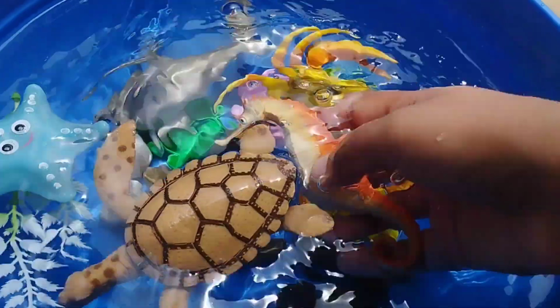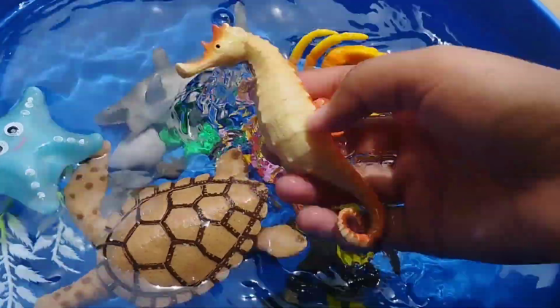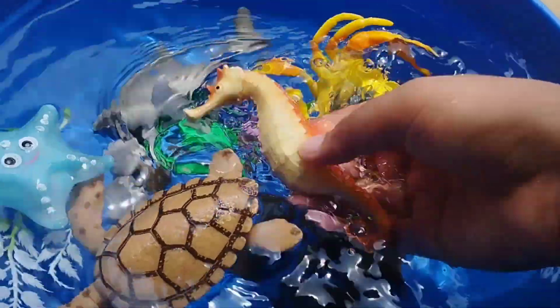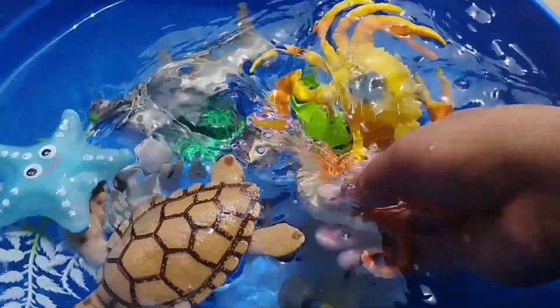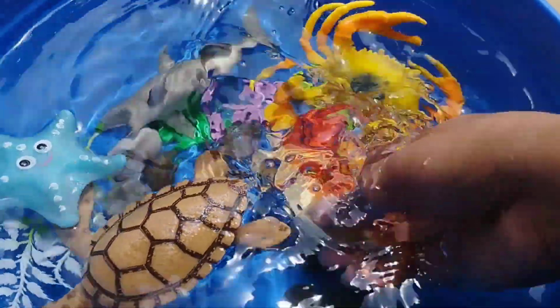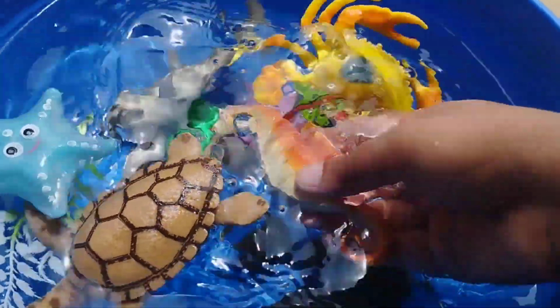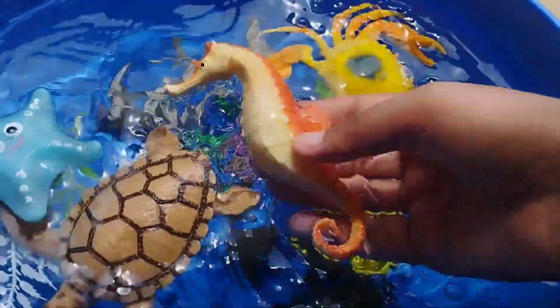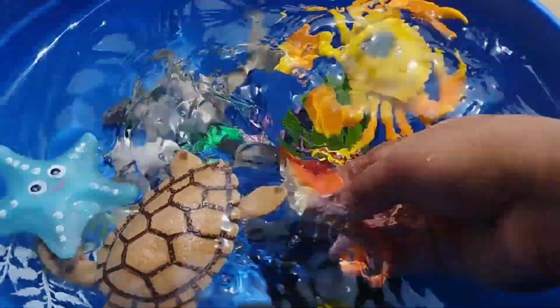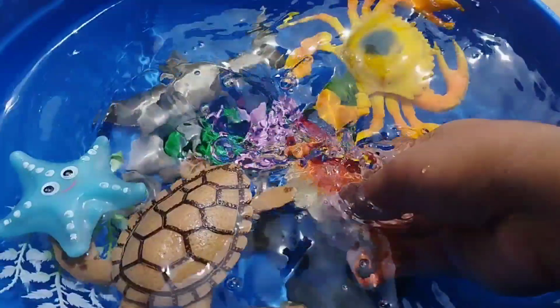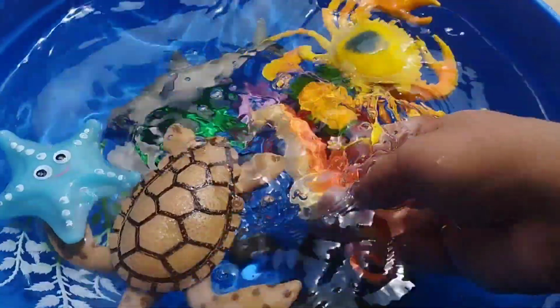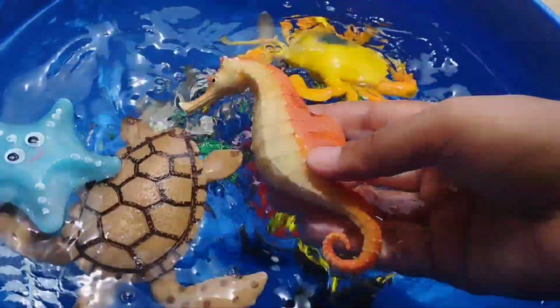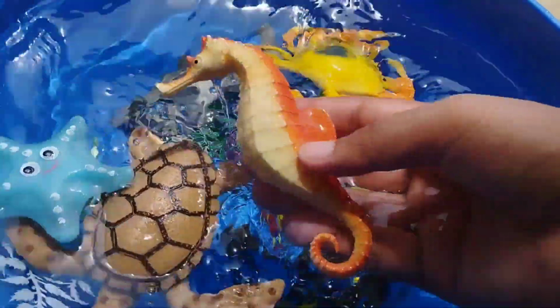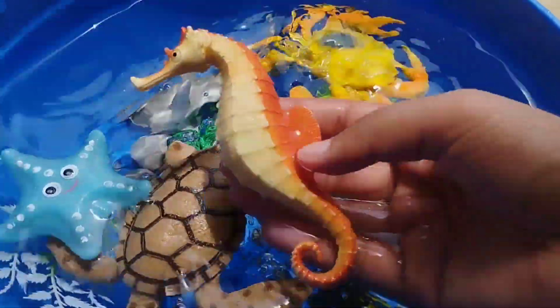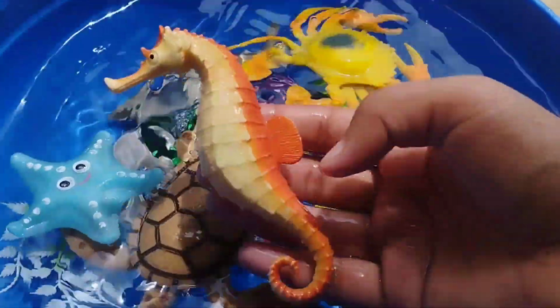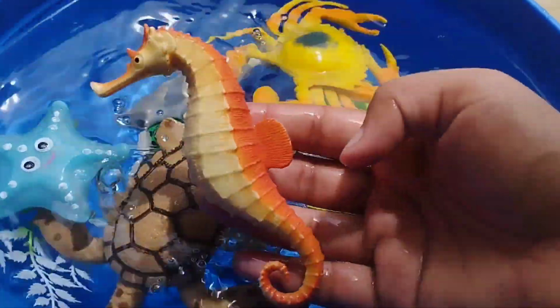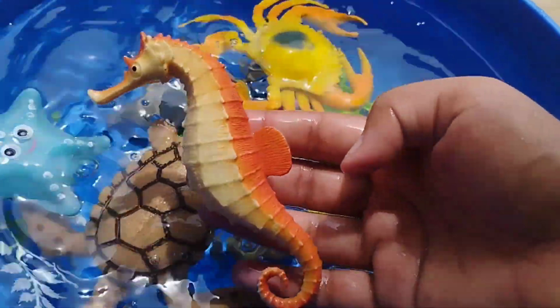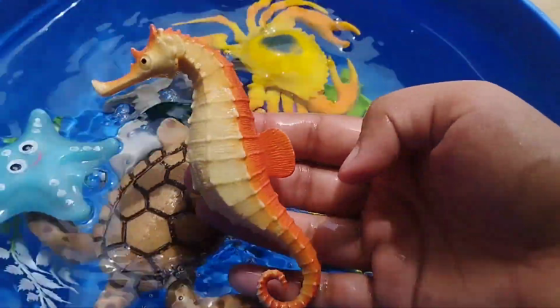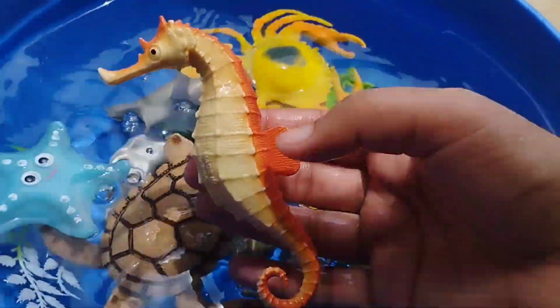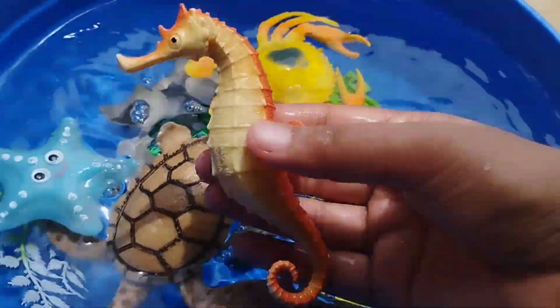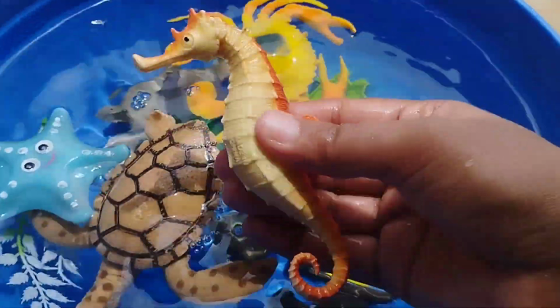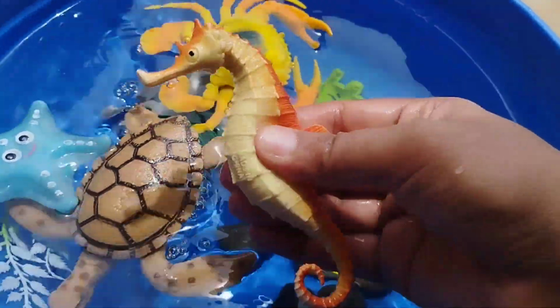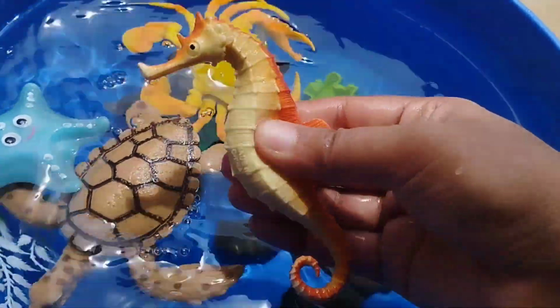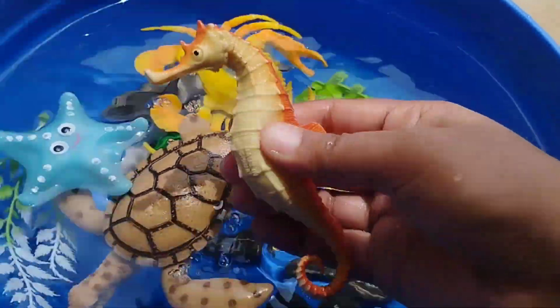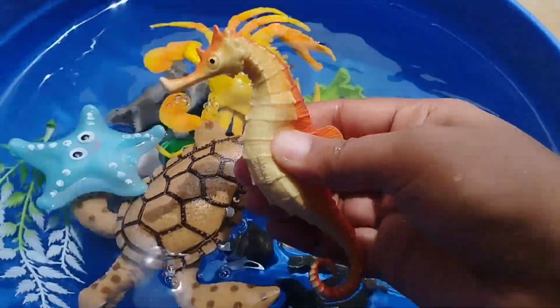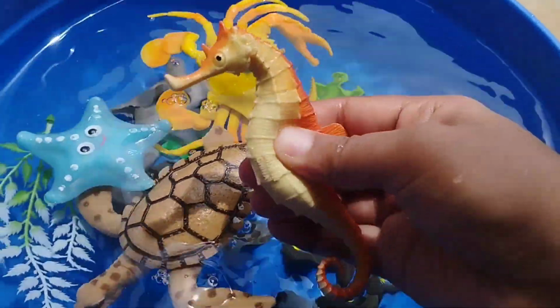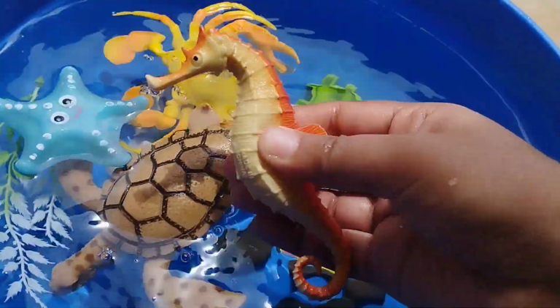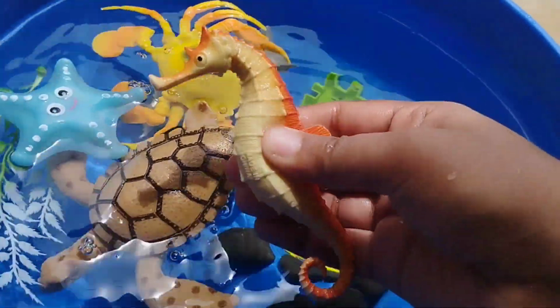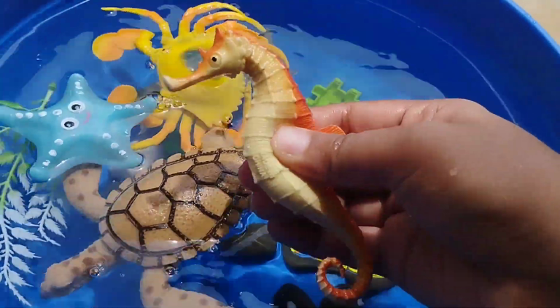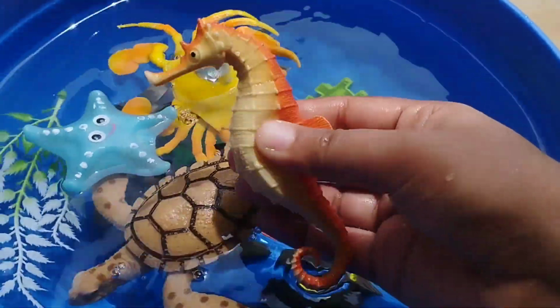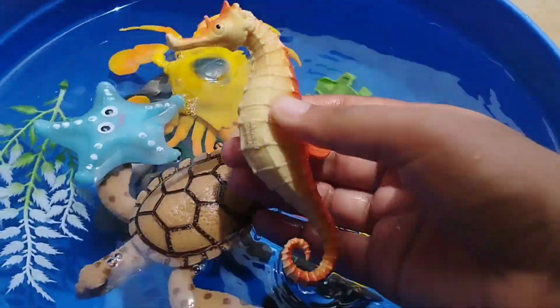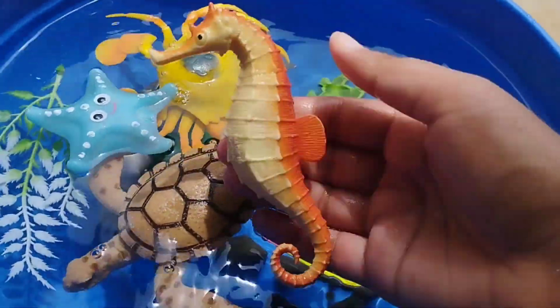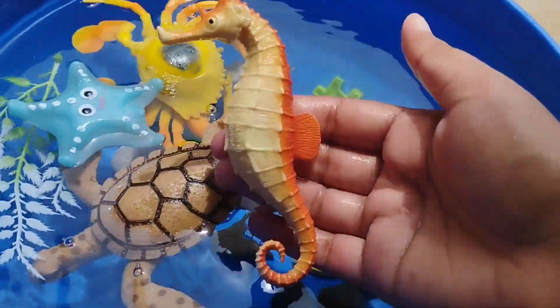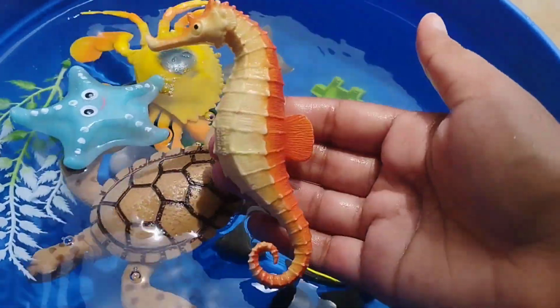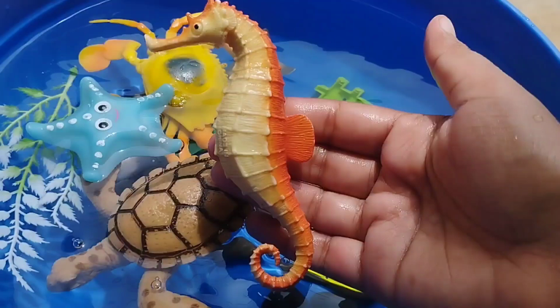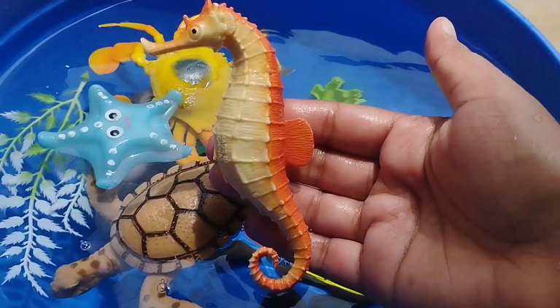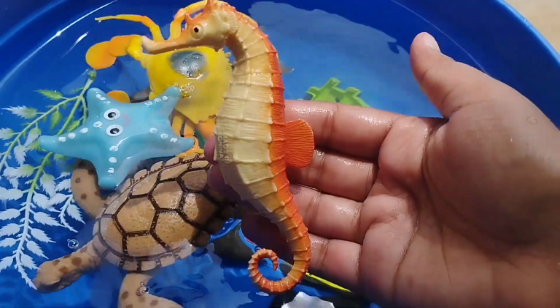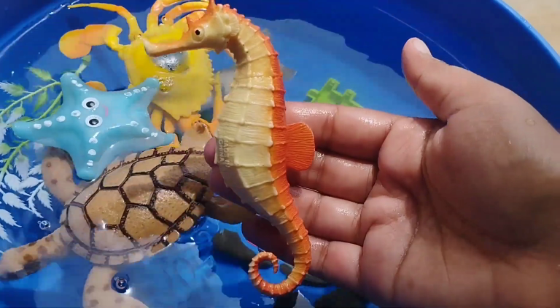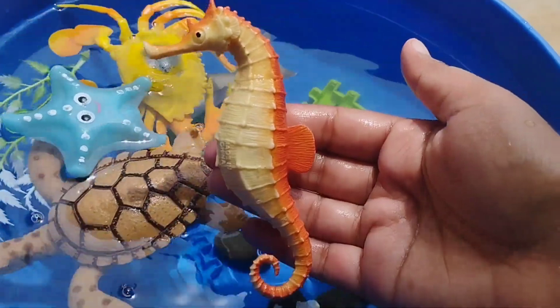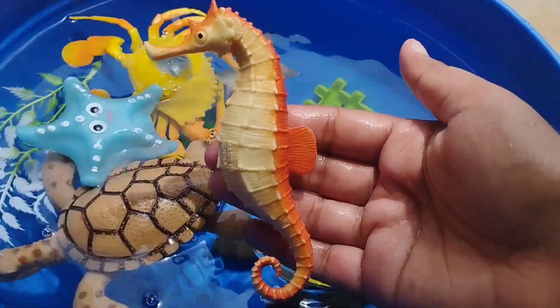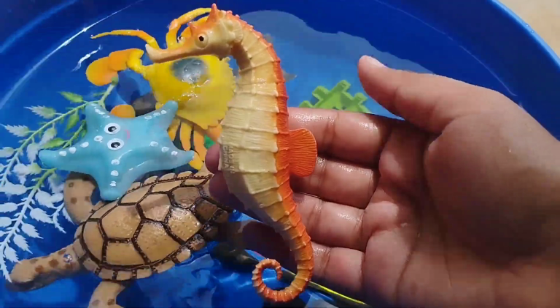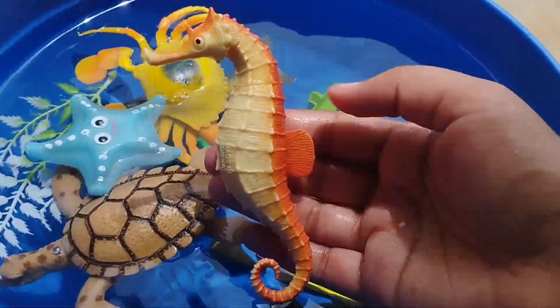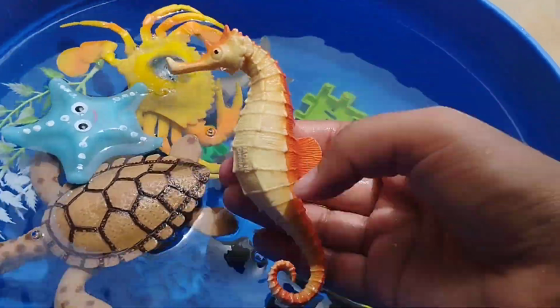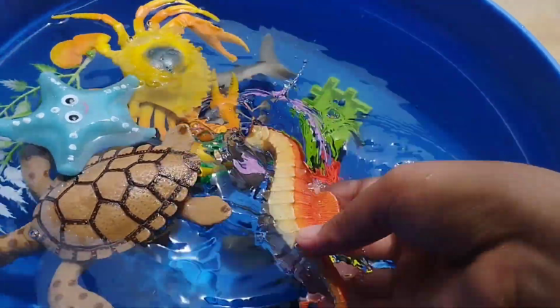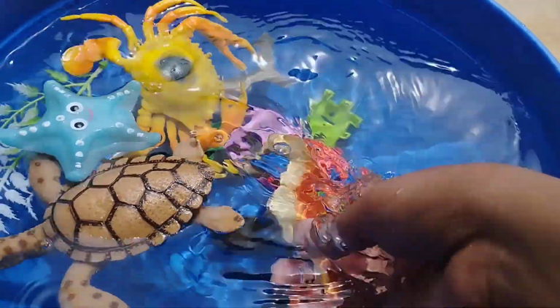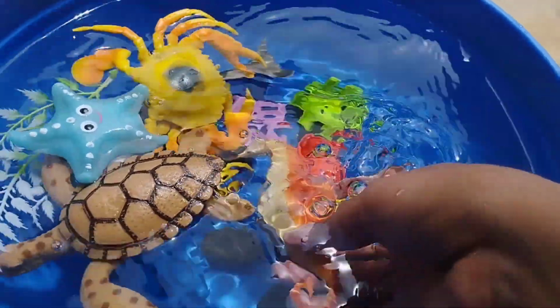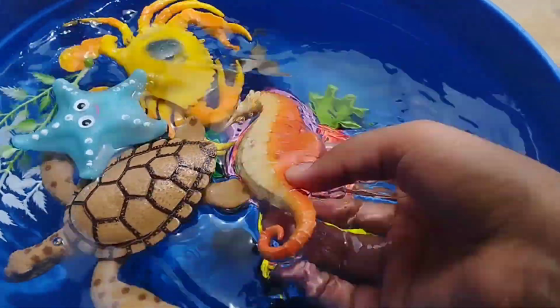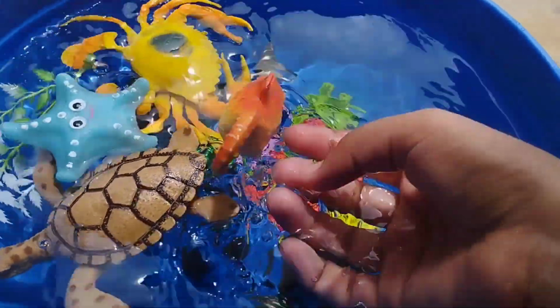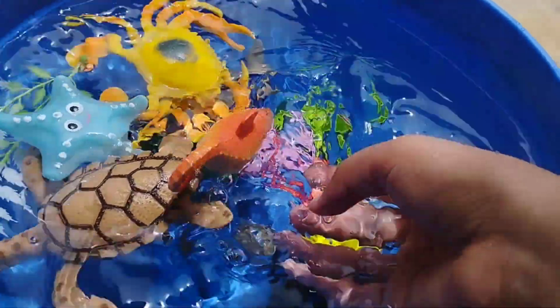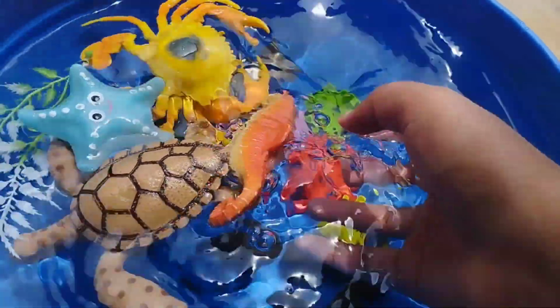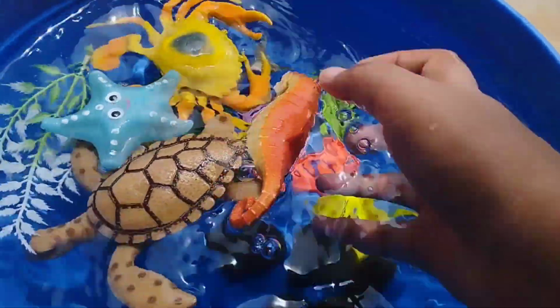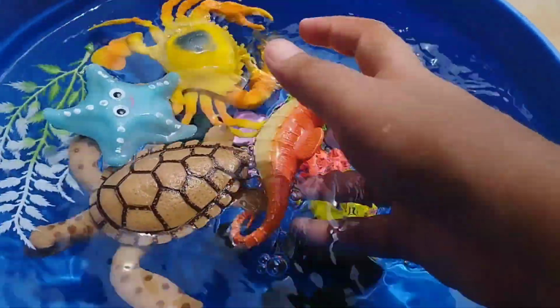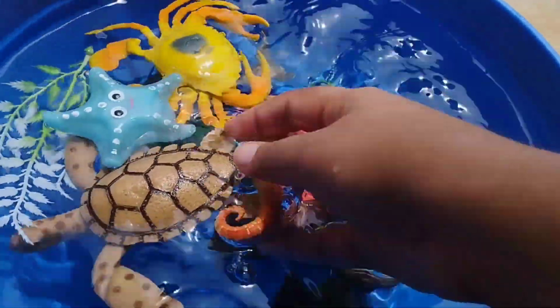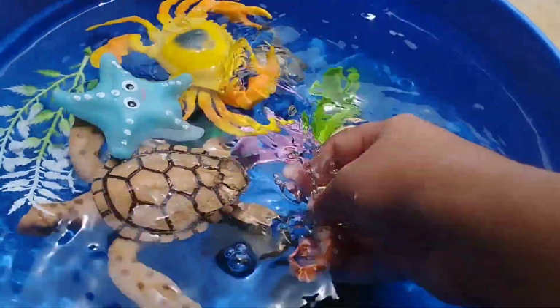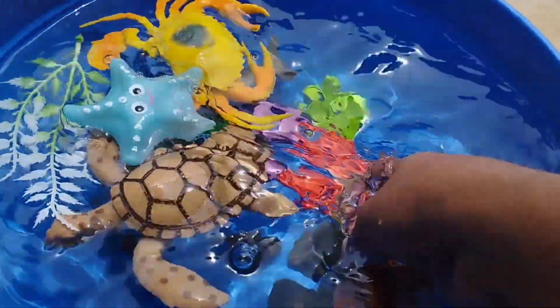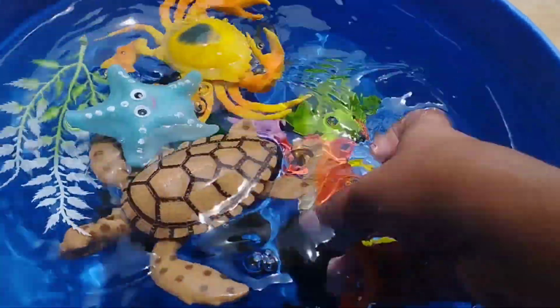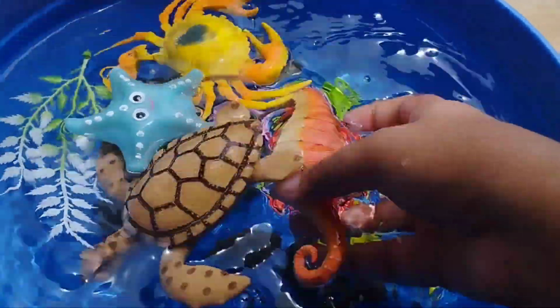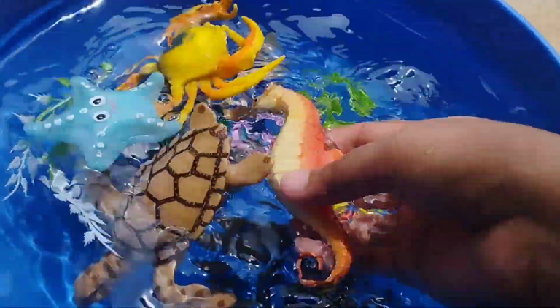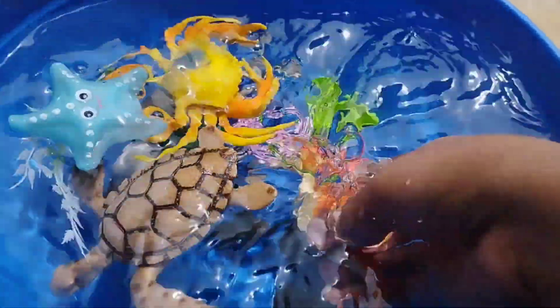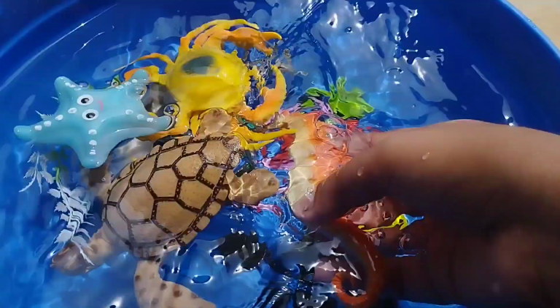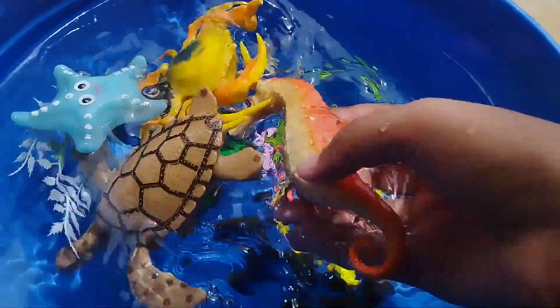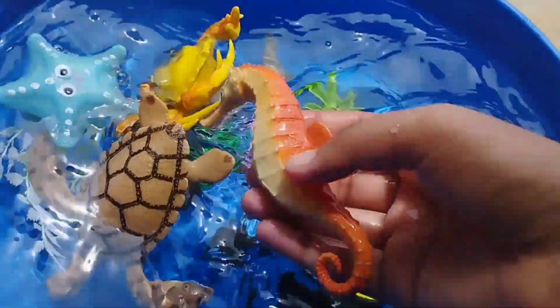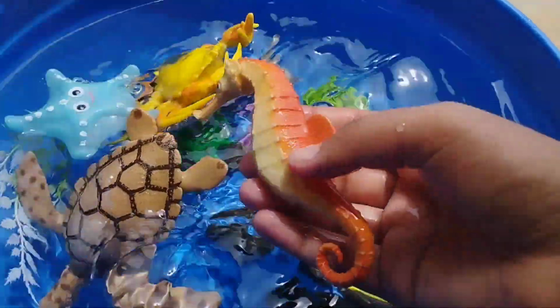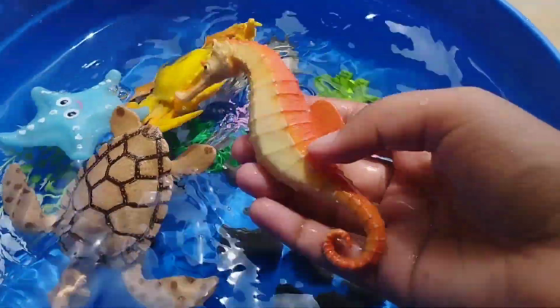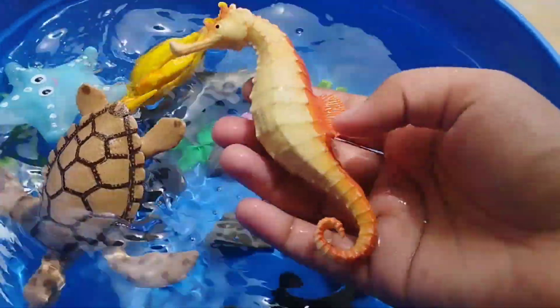The next sea animal is a seahorse. This is a seahorse.